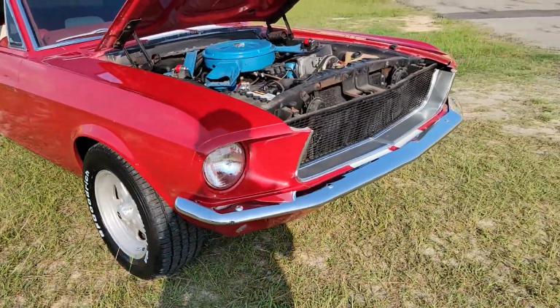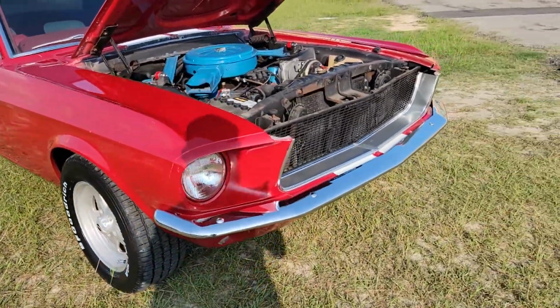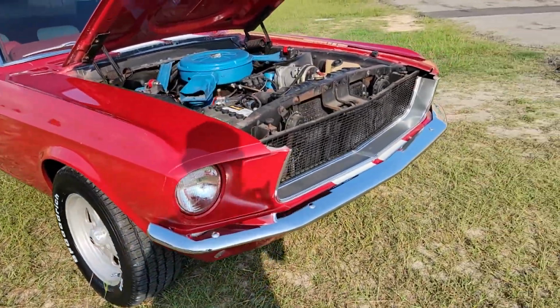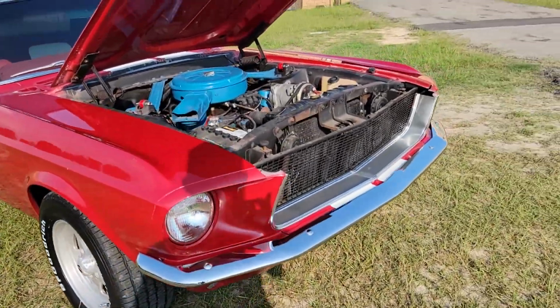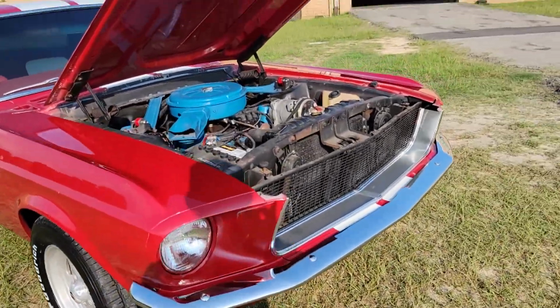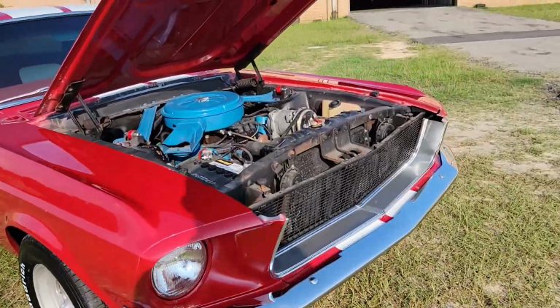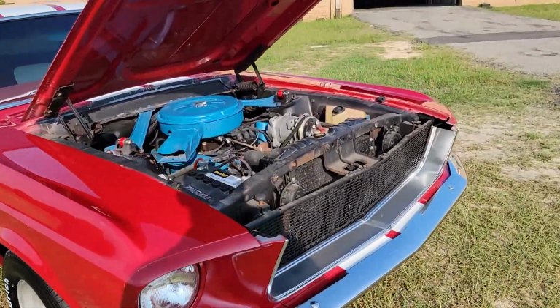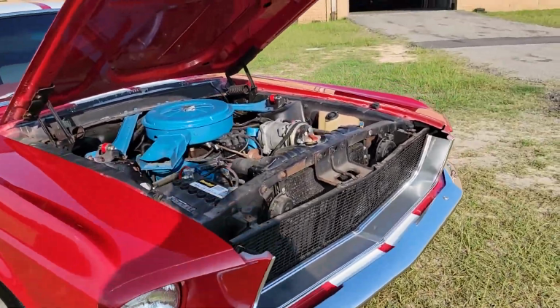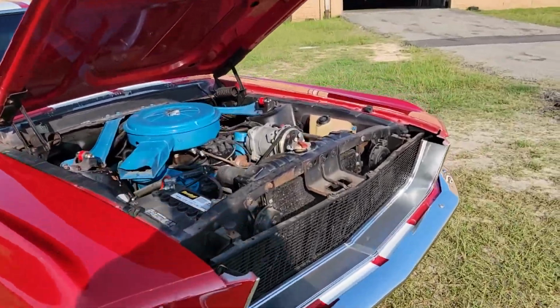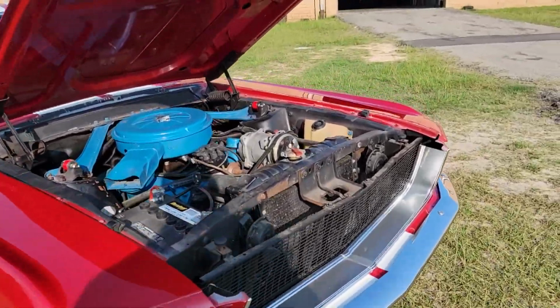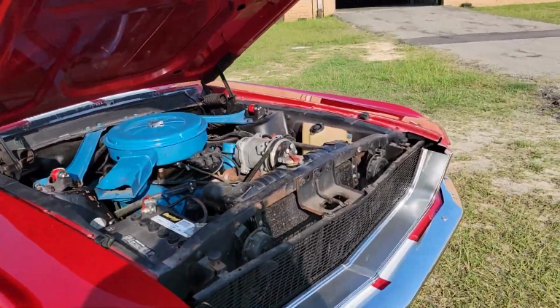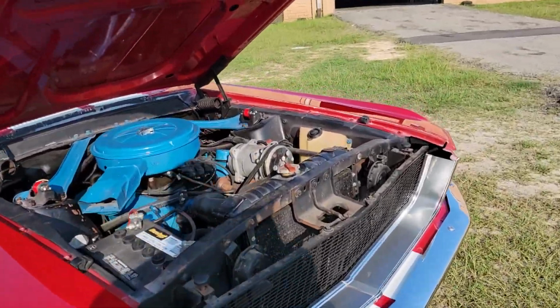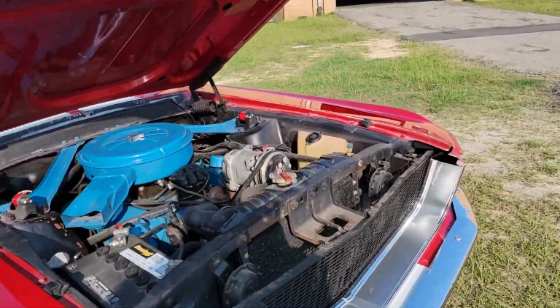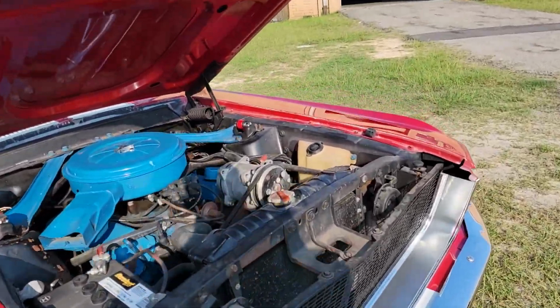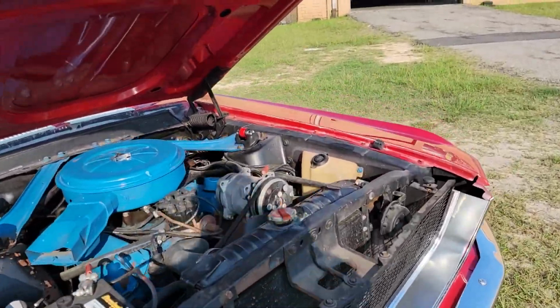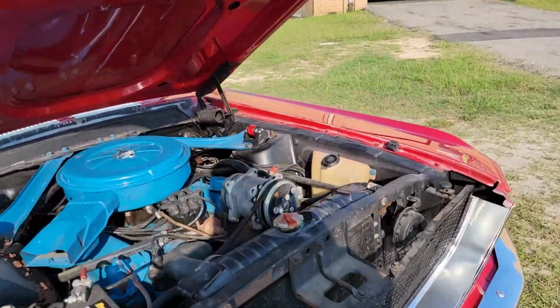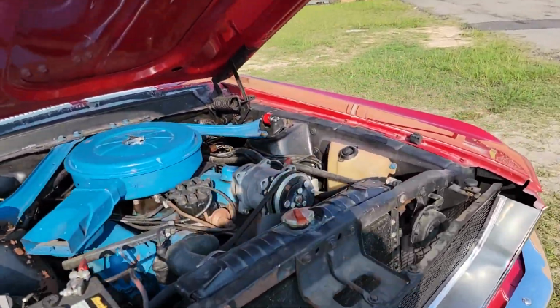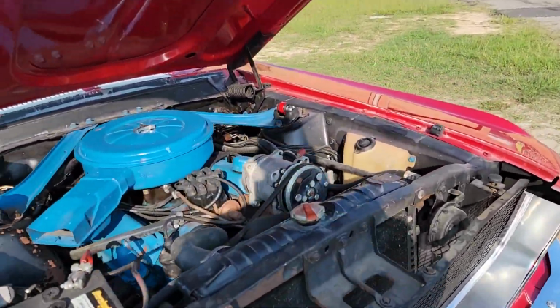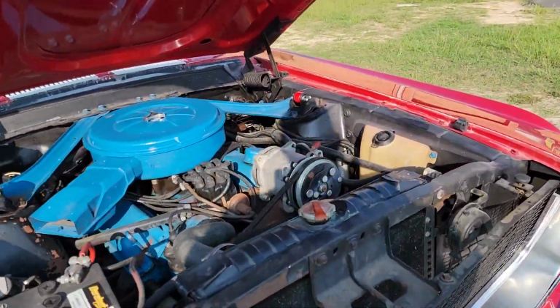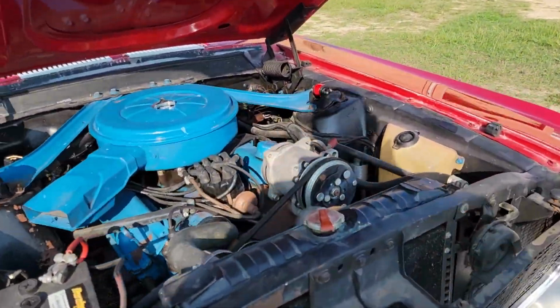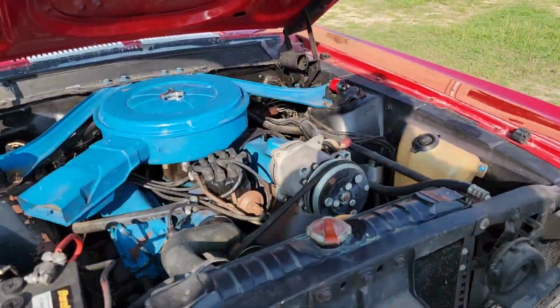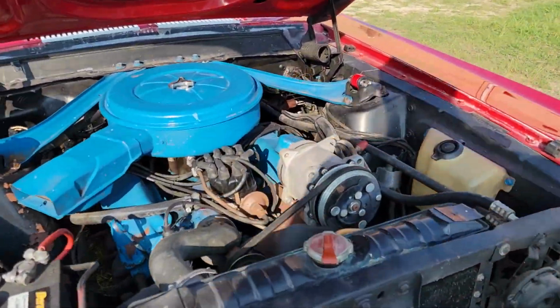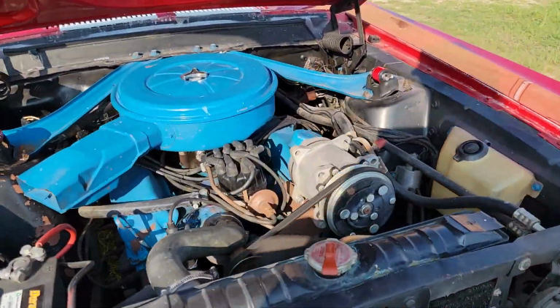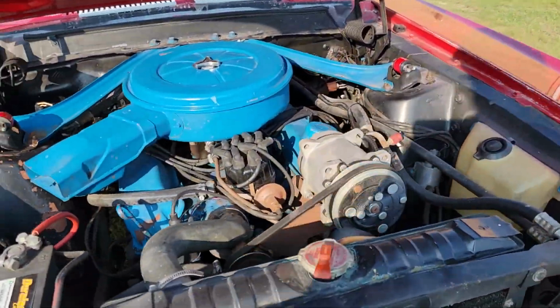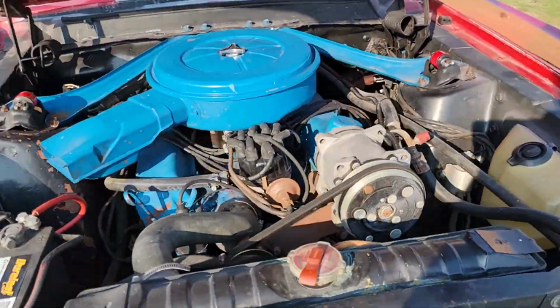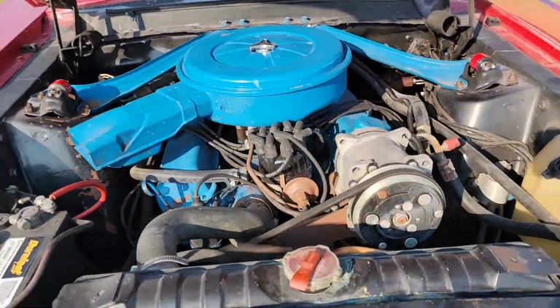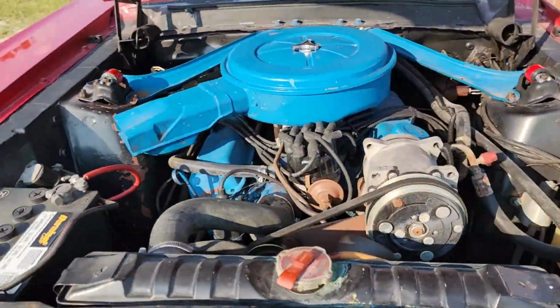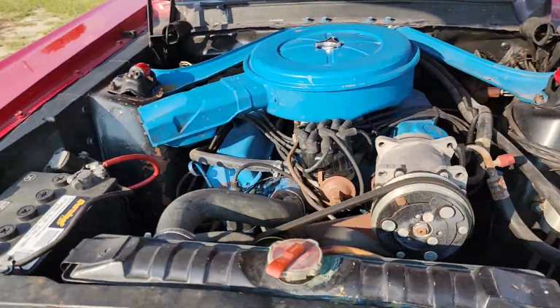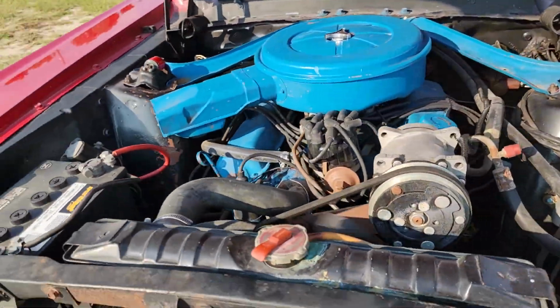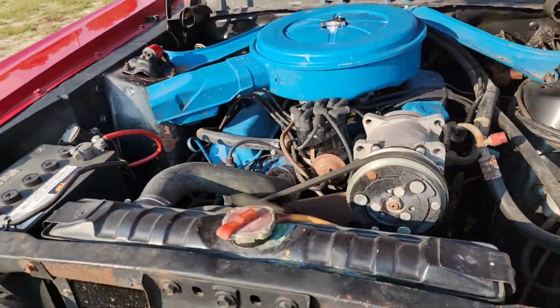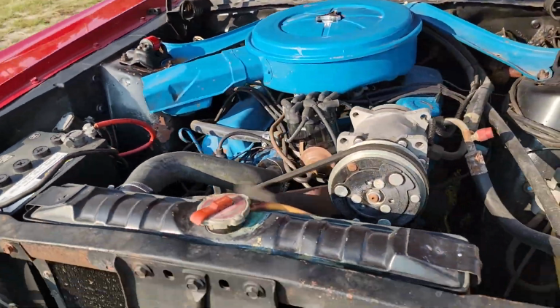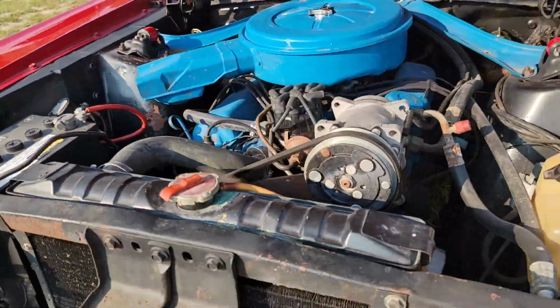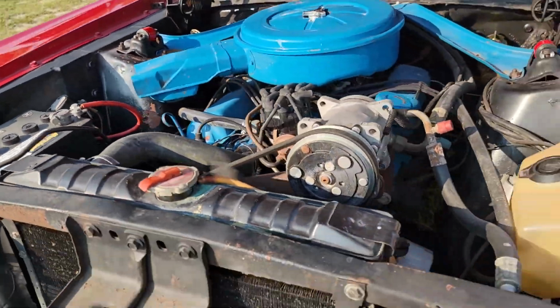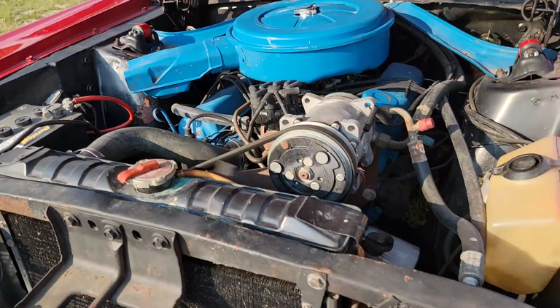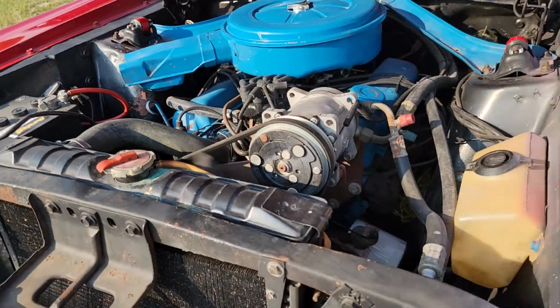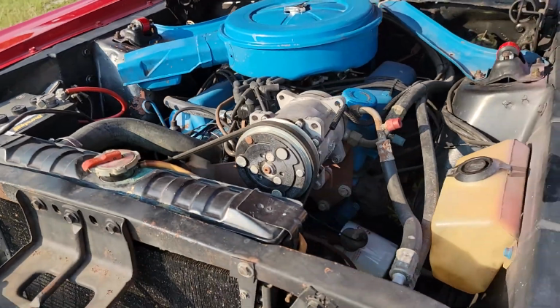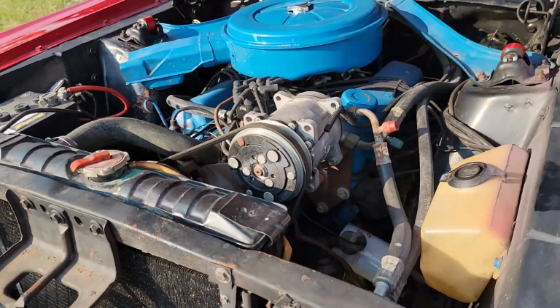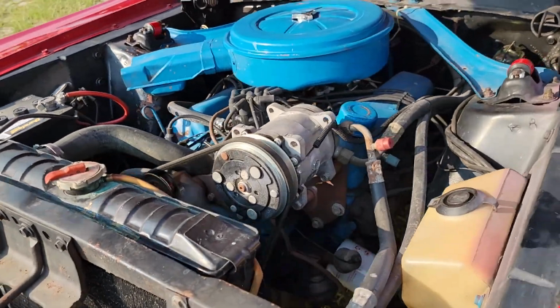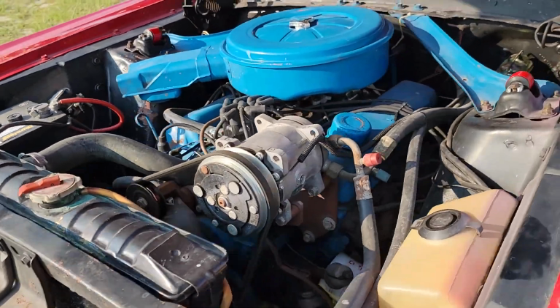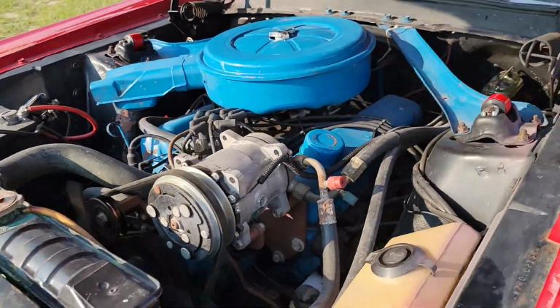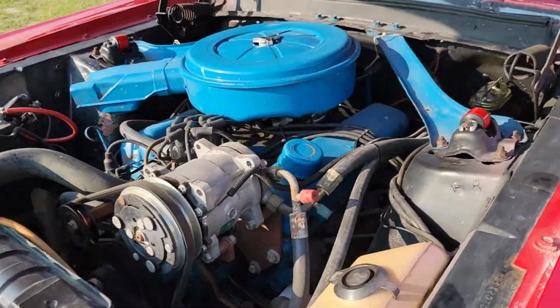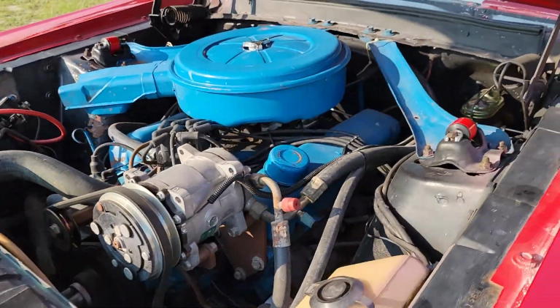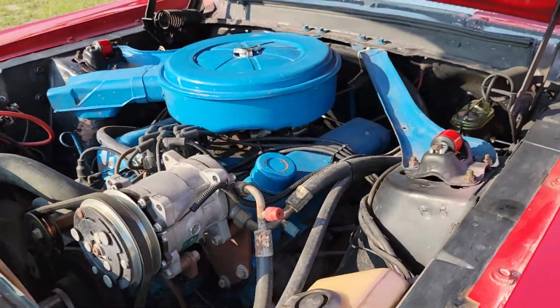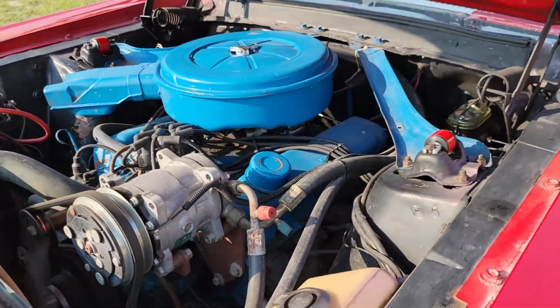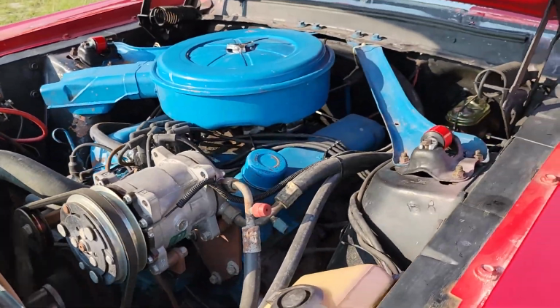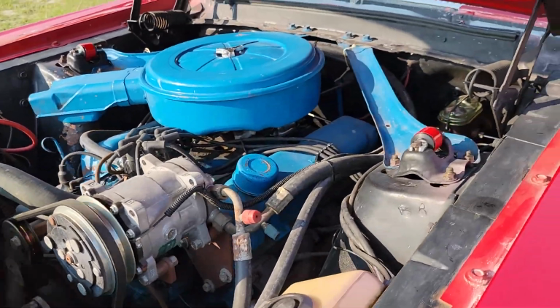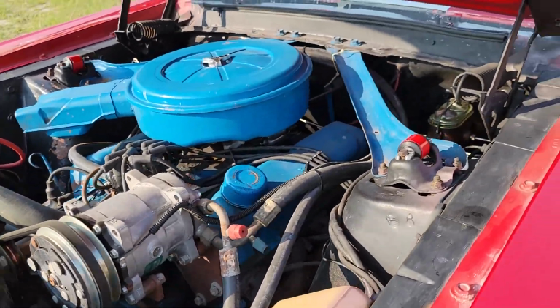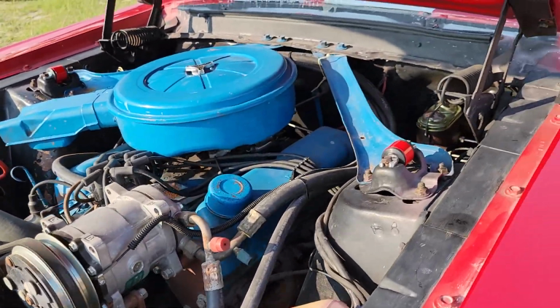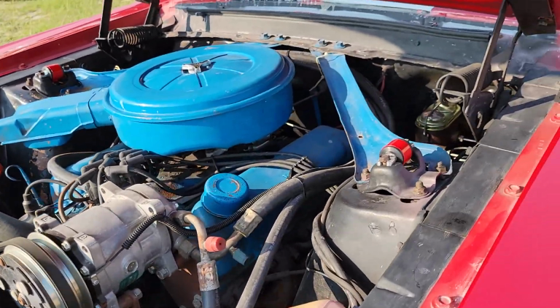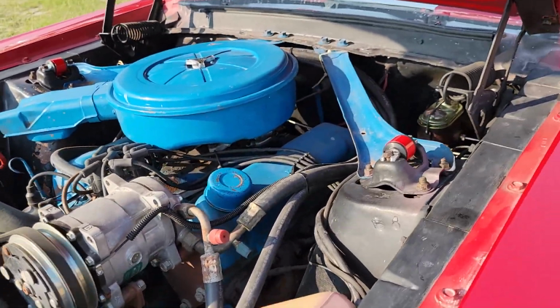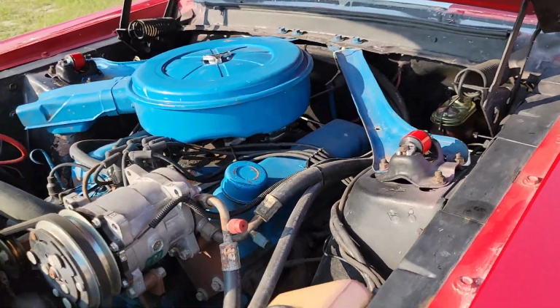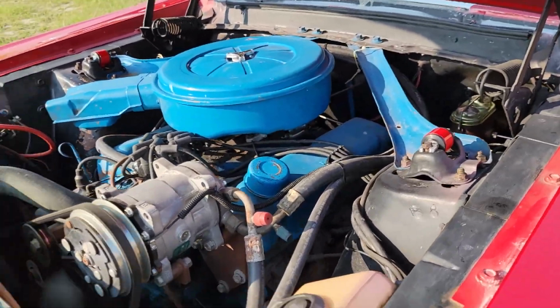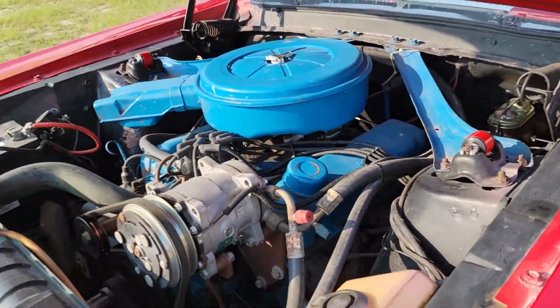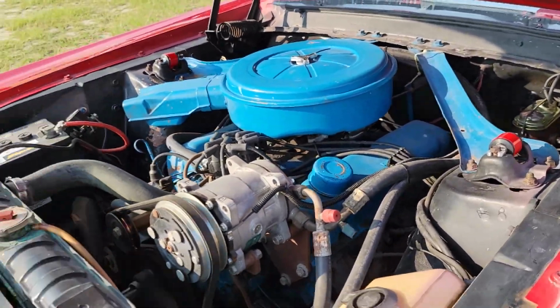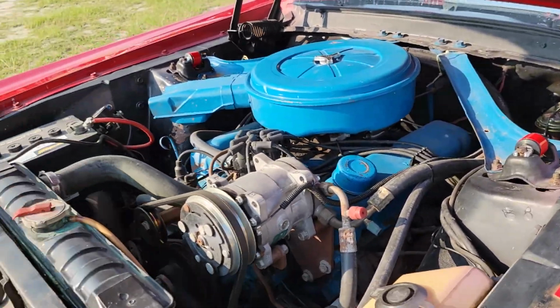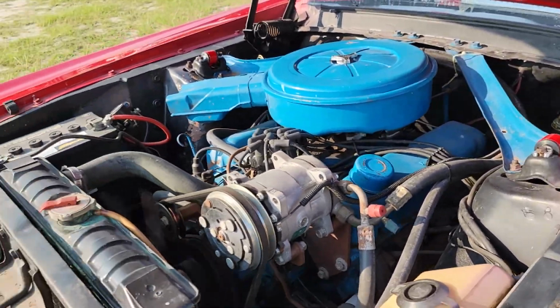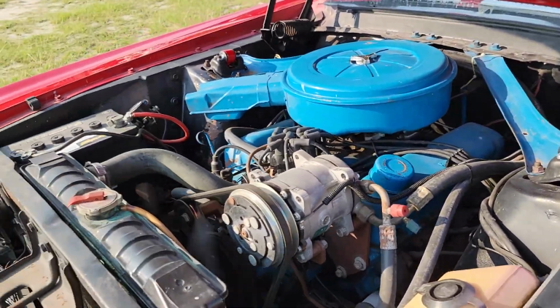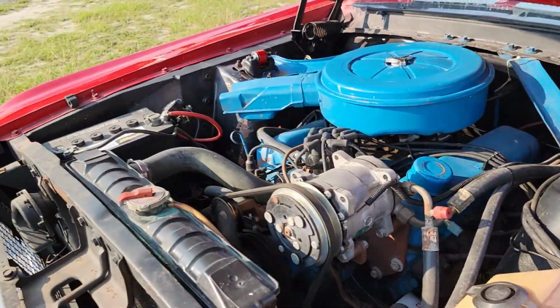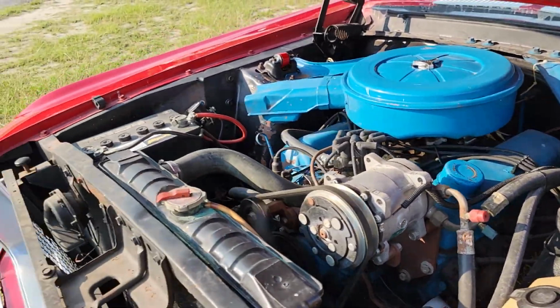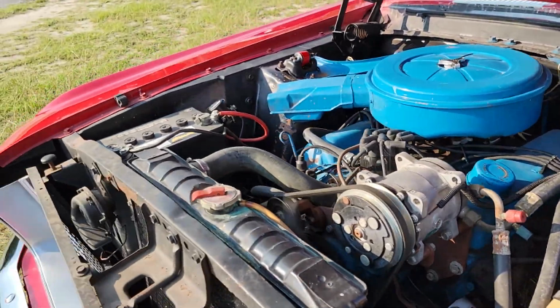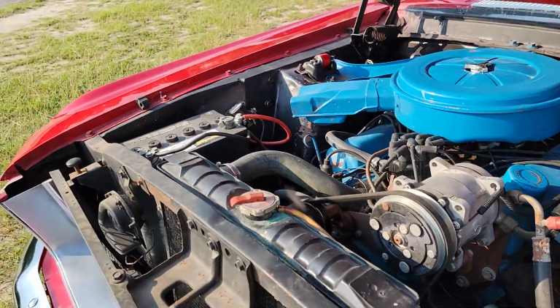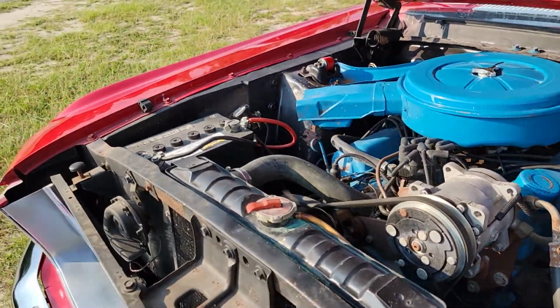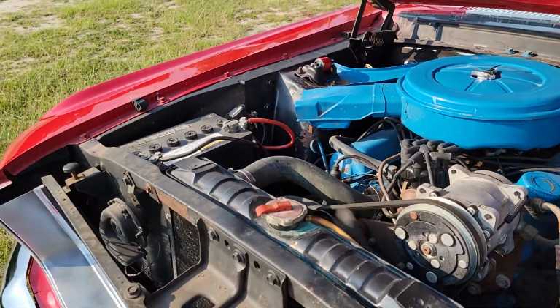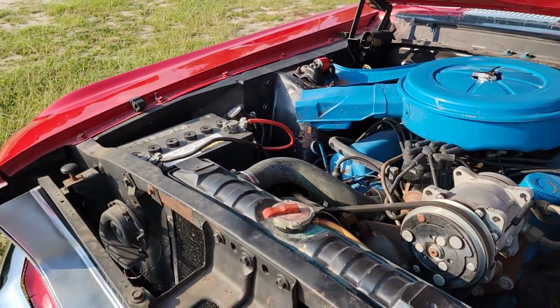It does have air conditioning — you can see the compressor there. The rest of it's been pretty well left alone.